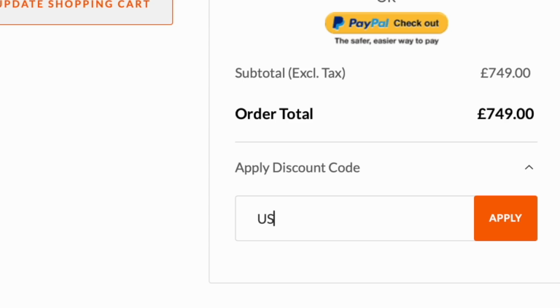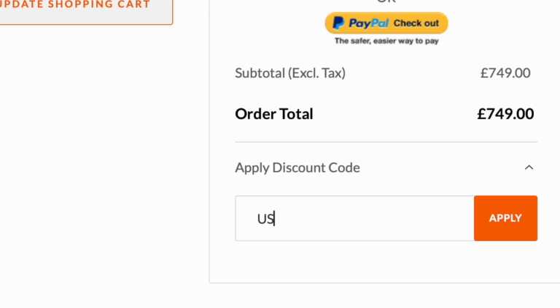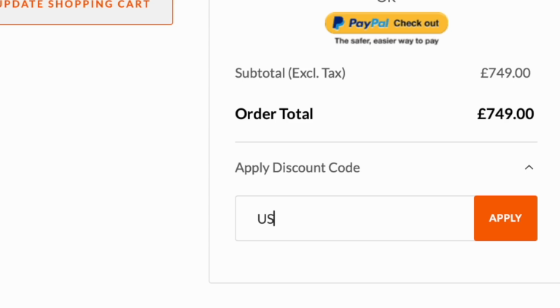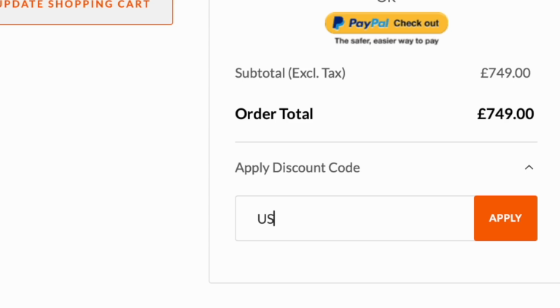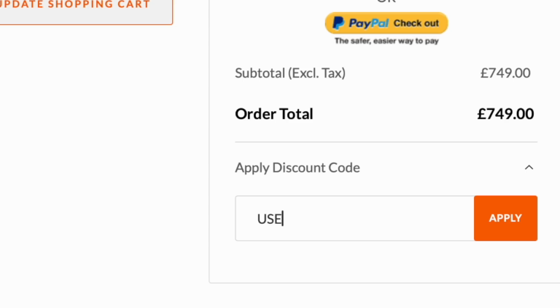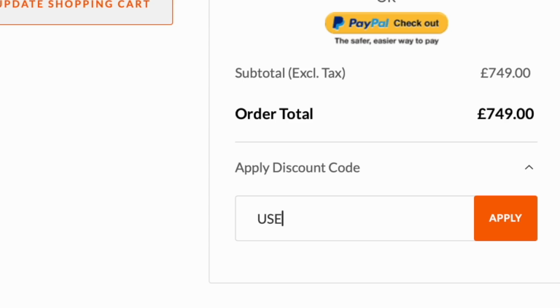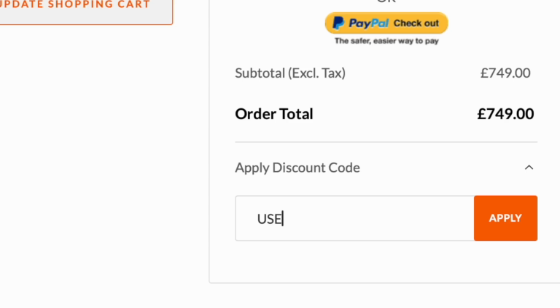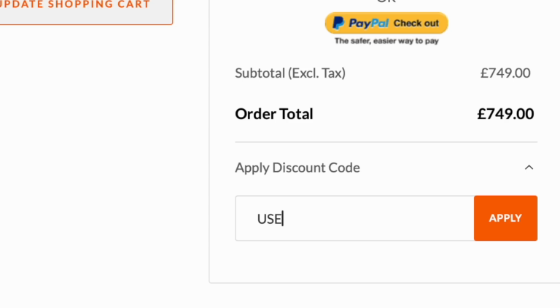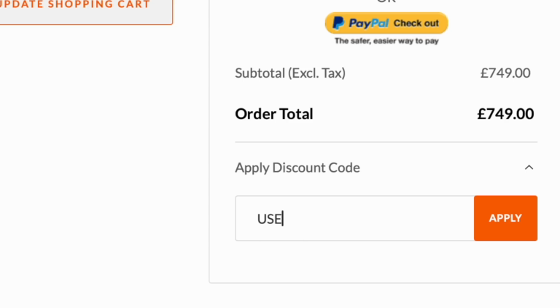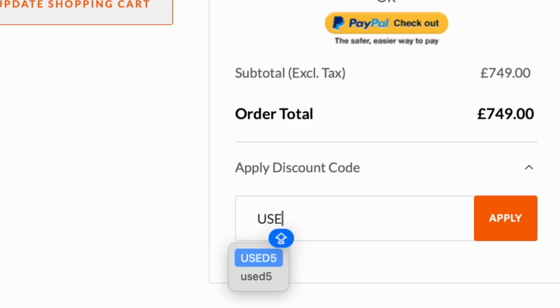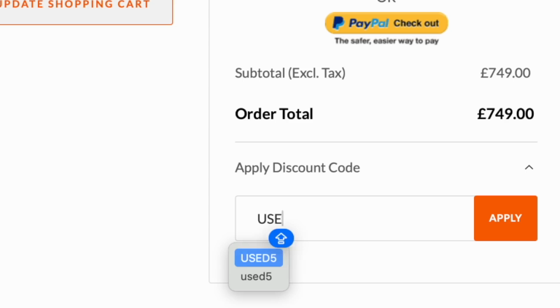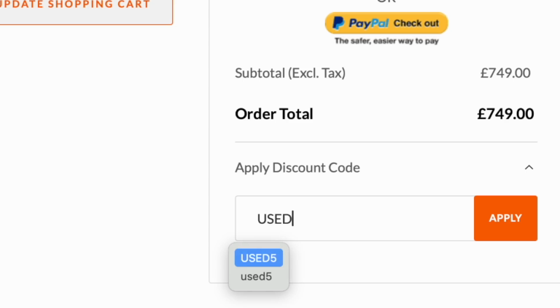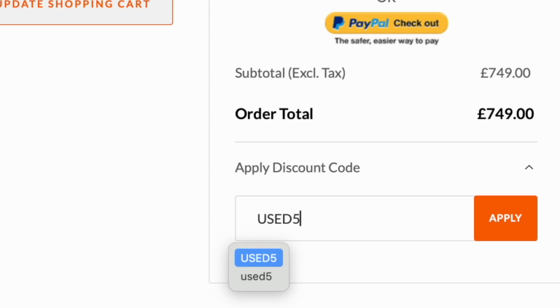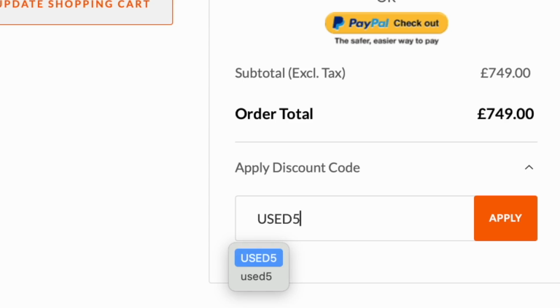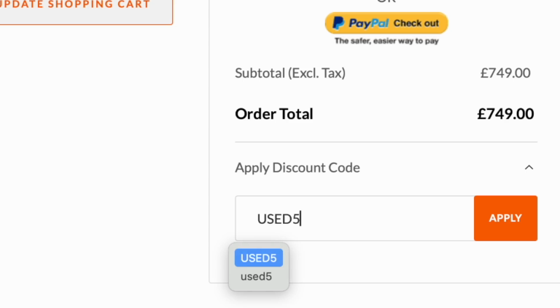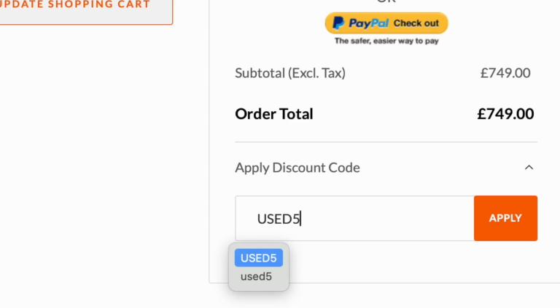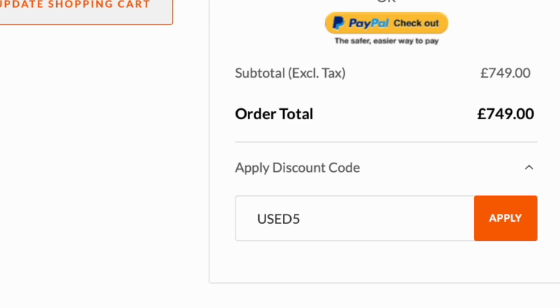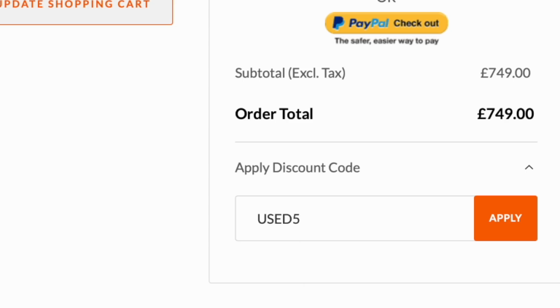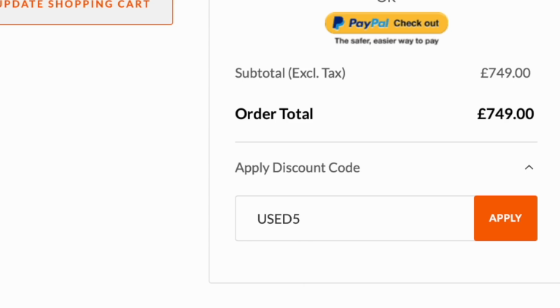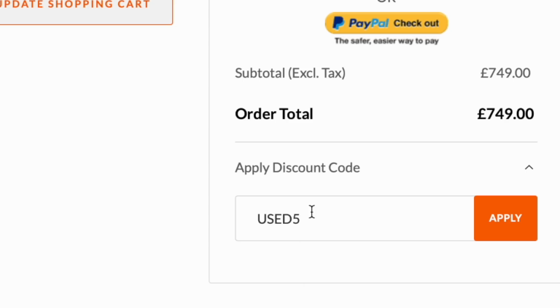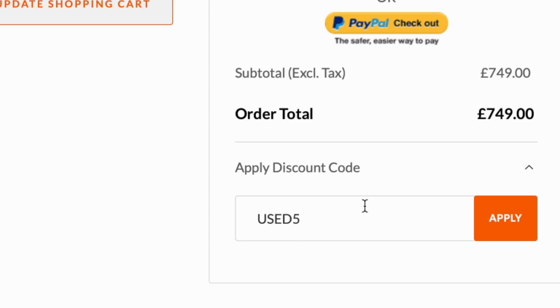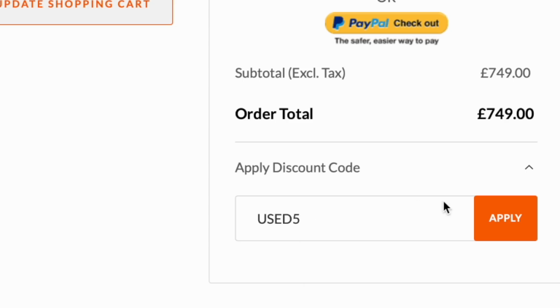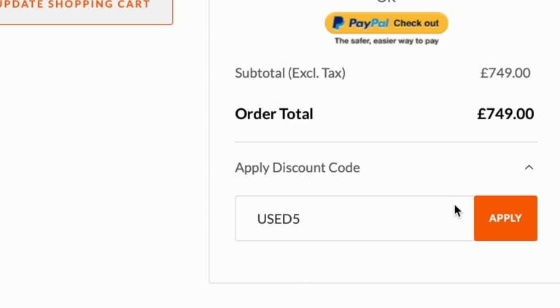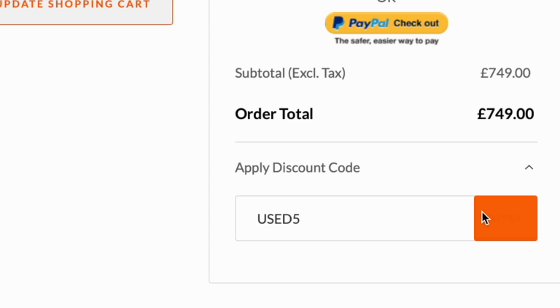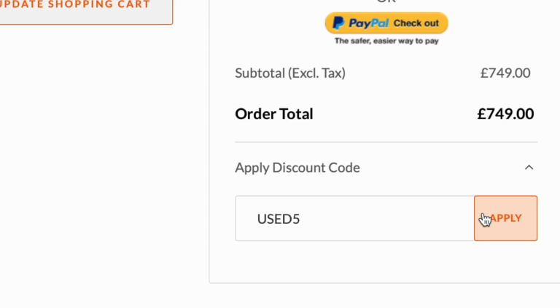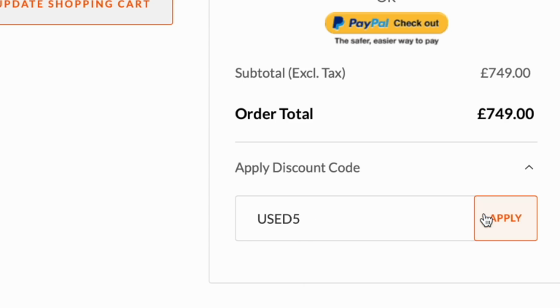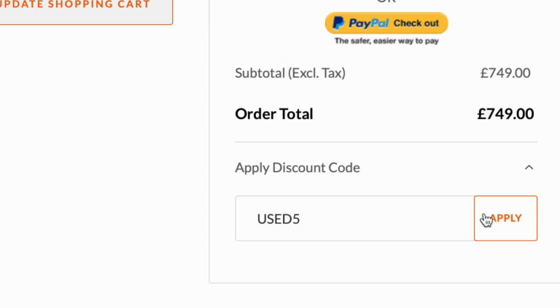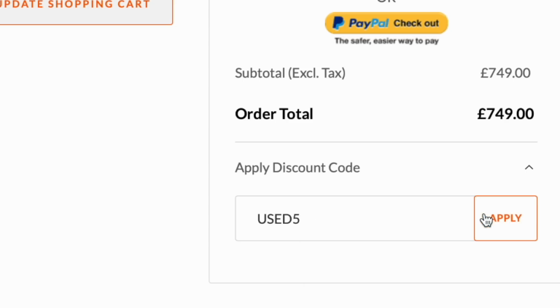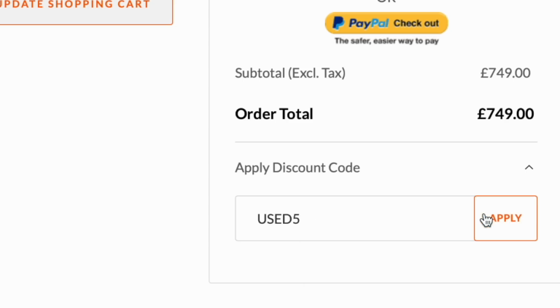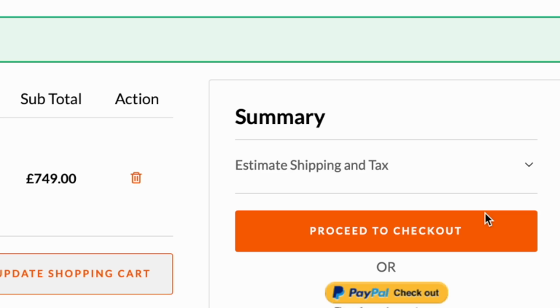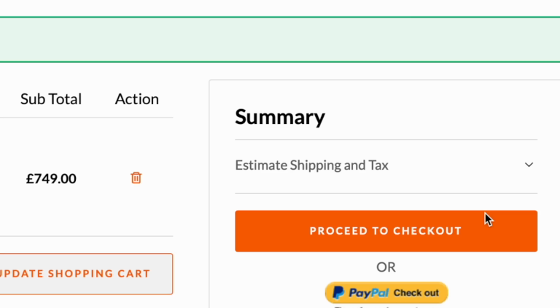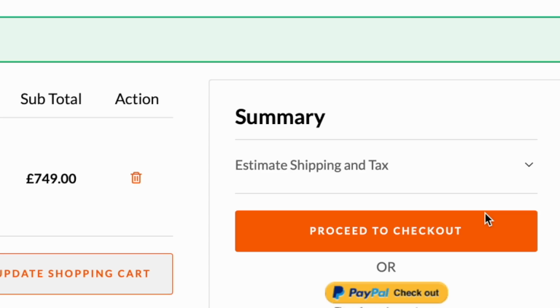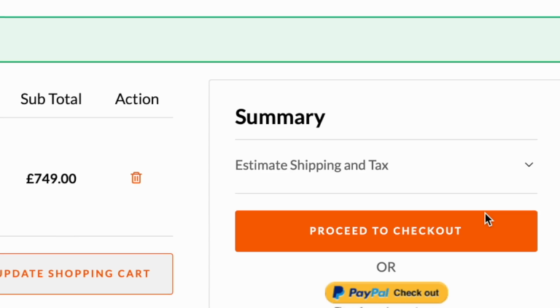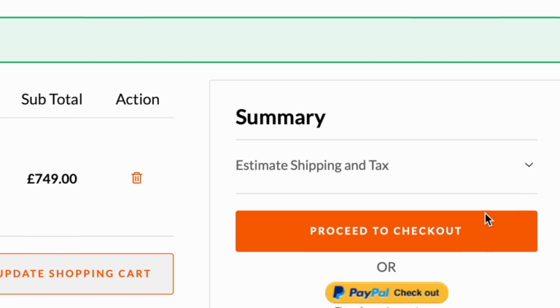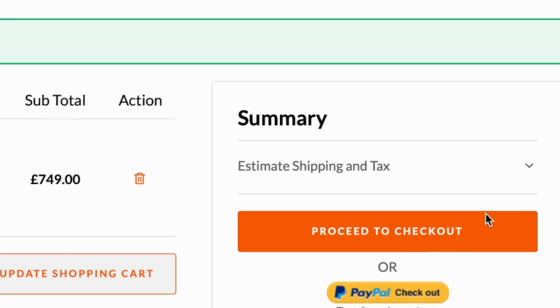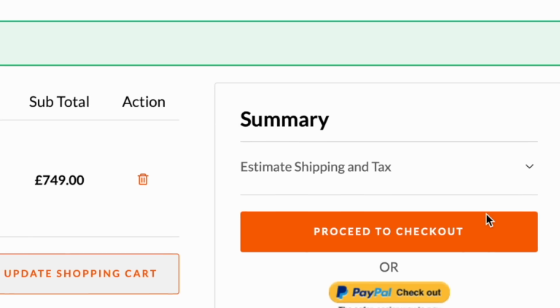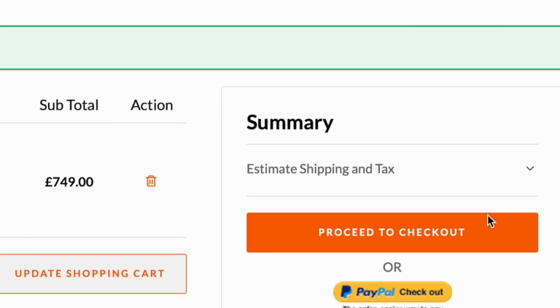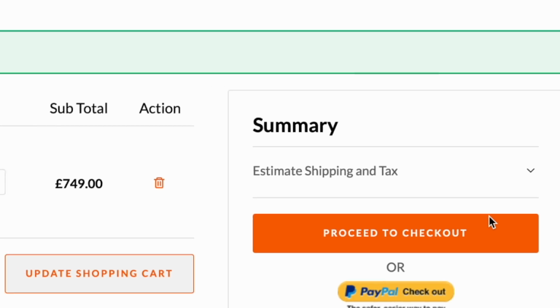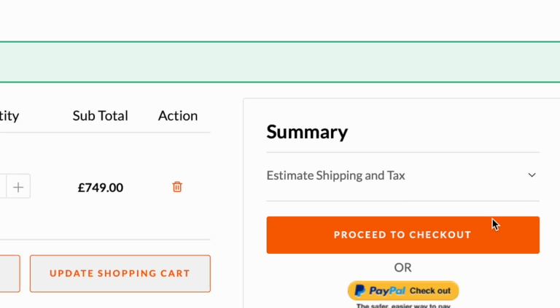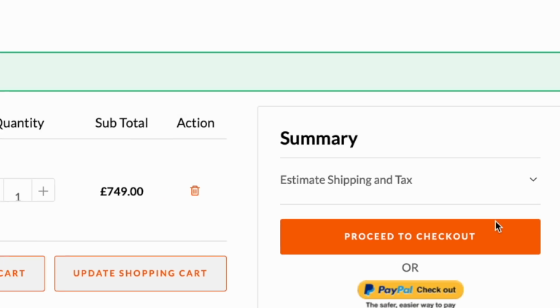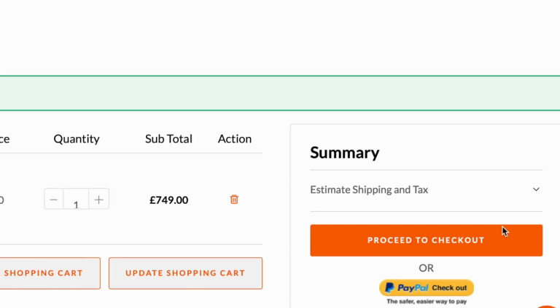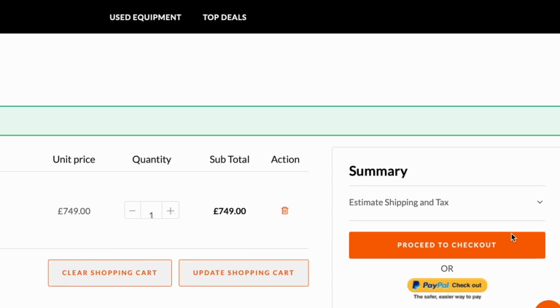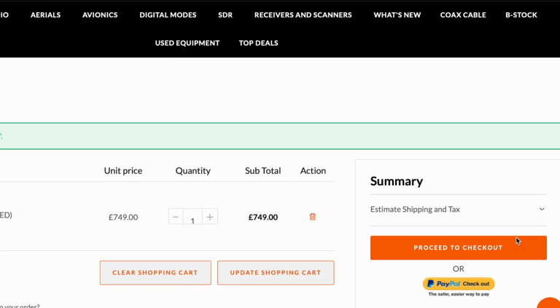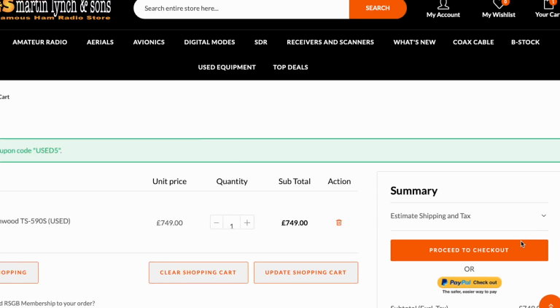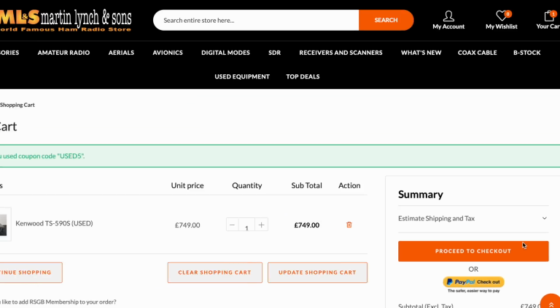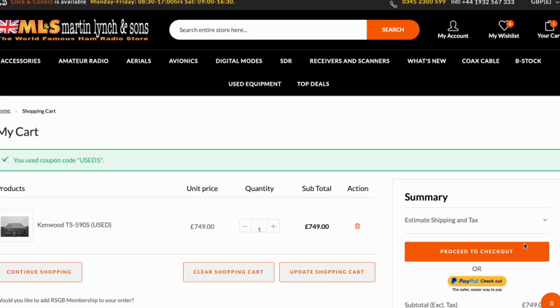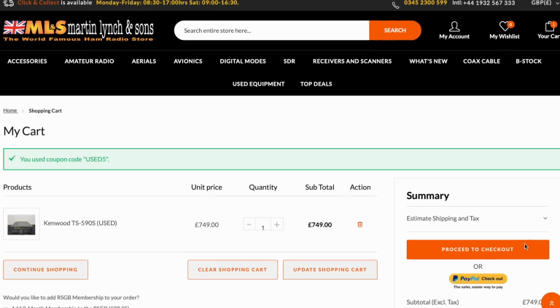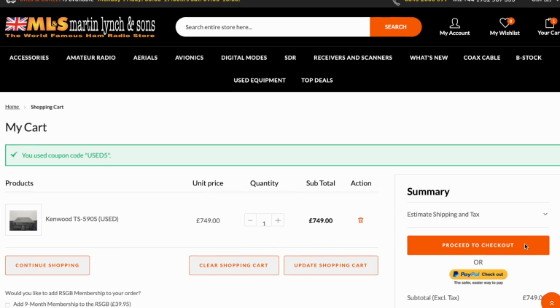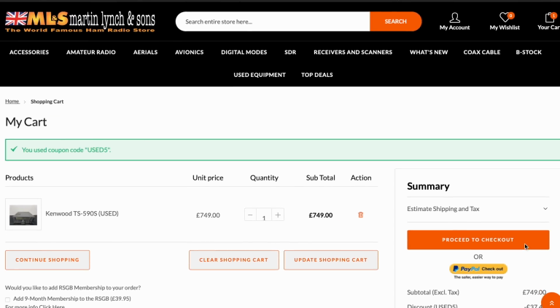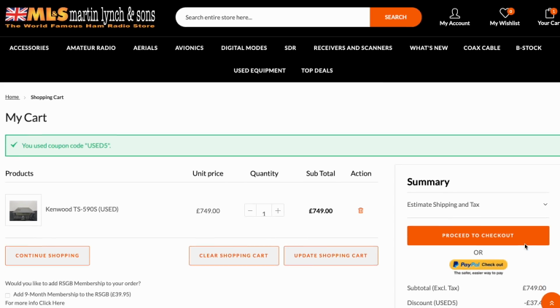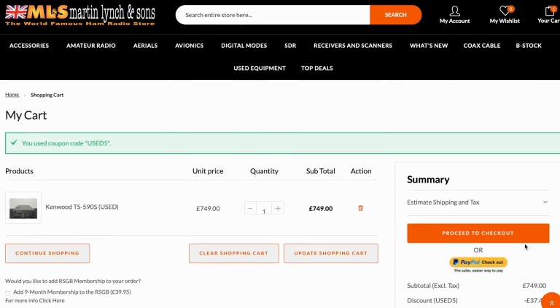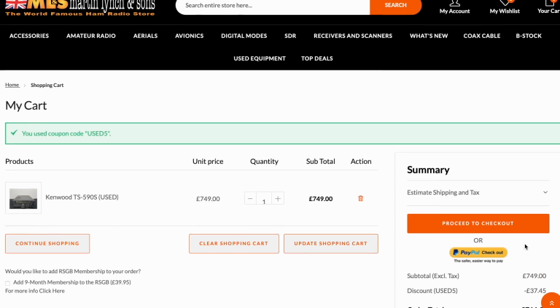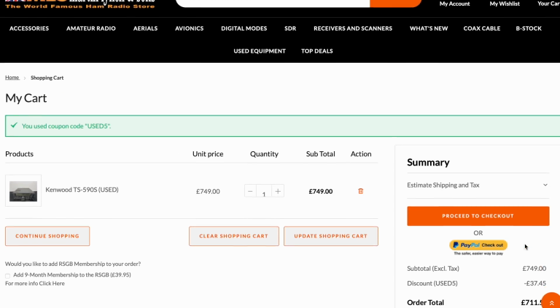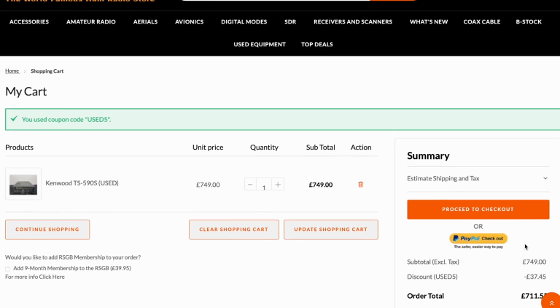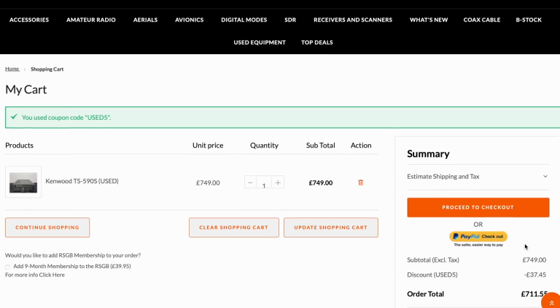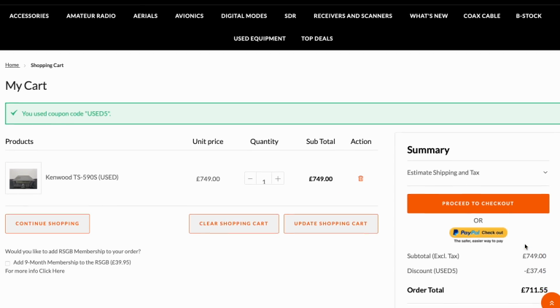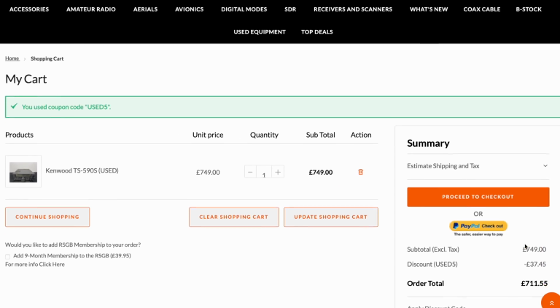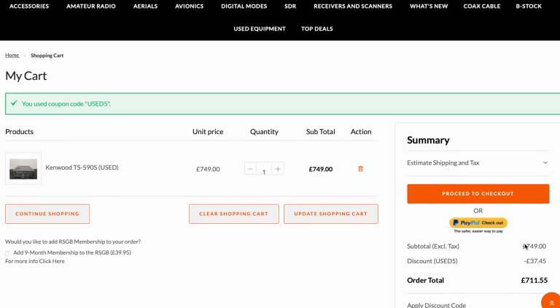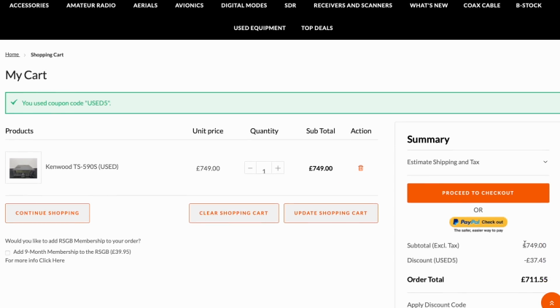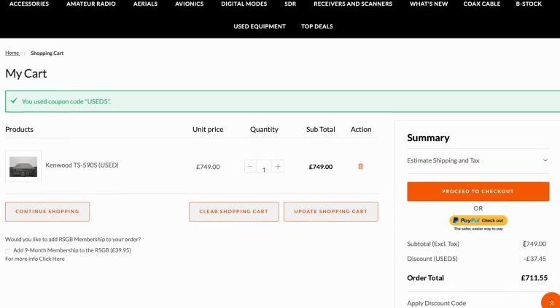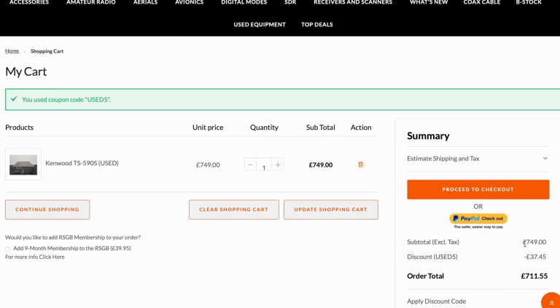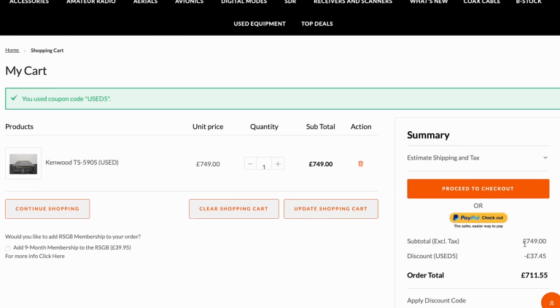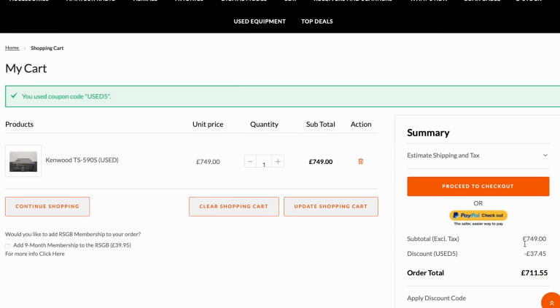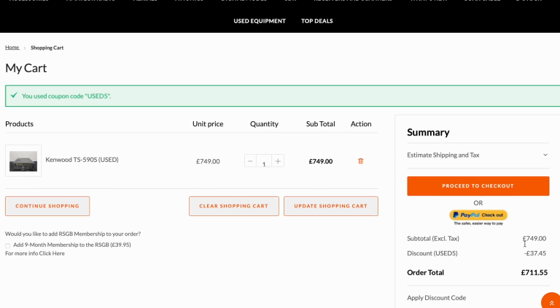Just use the code USED5 at checkout and that's going to be a cheap, cheap radio, that's for sure.